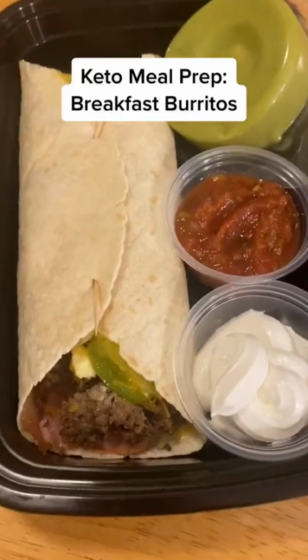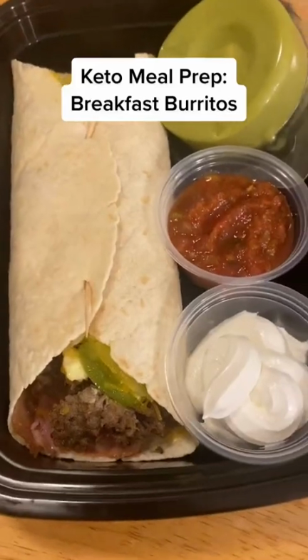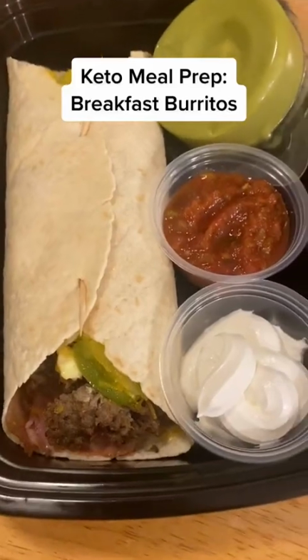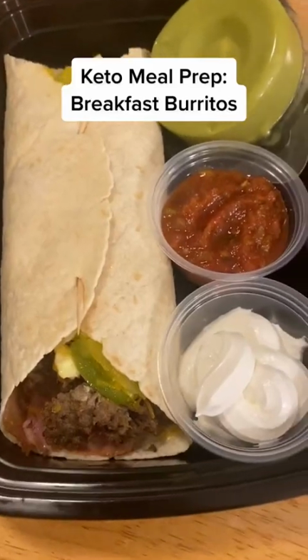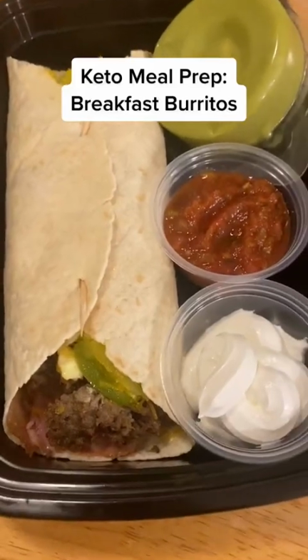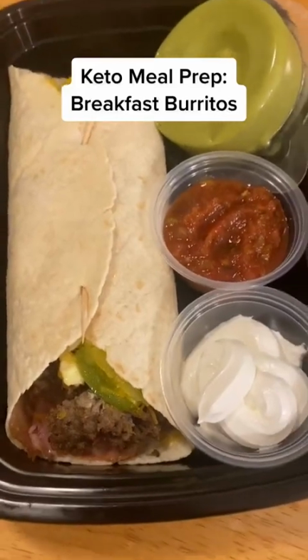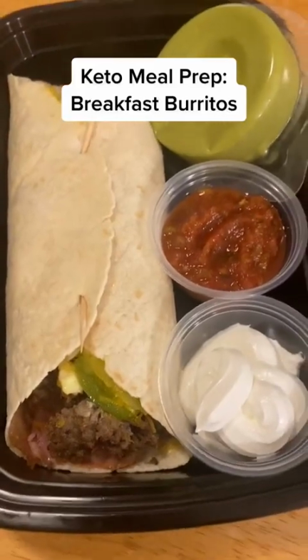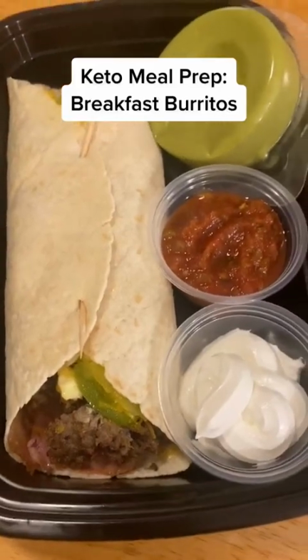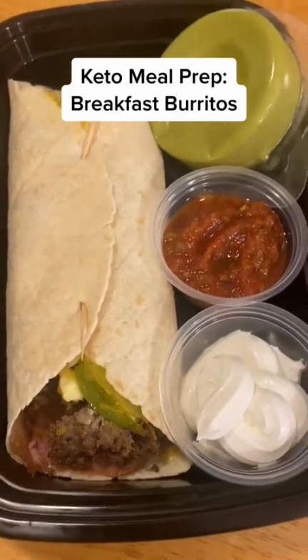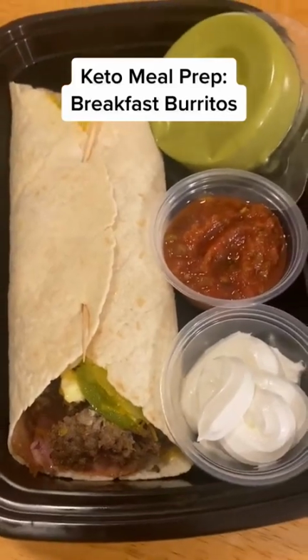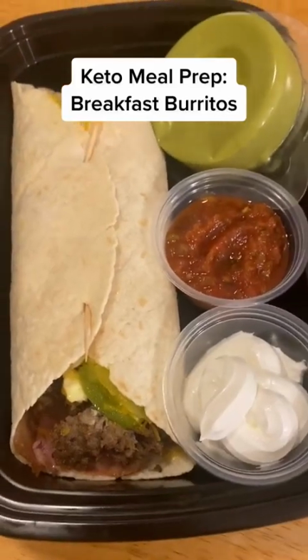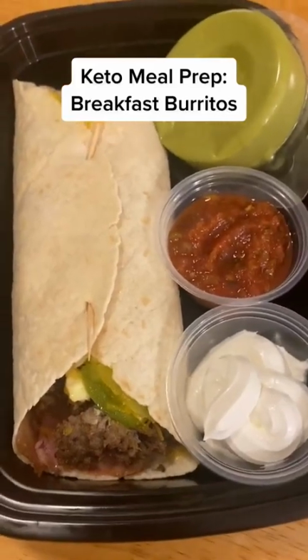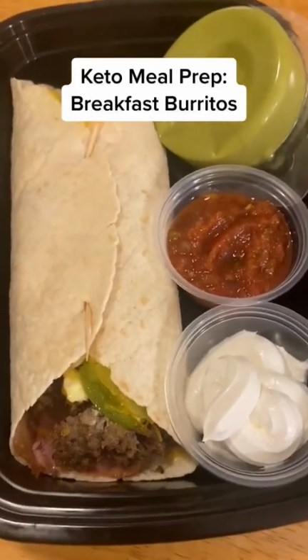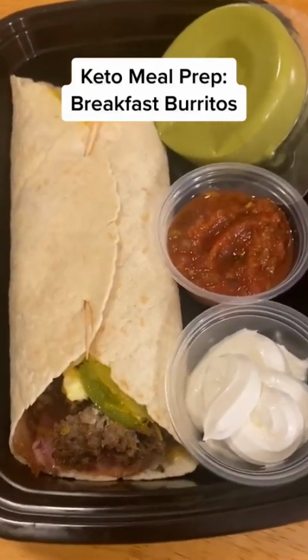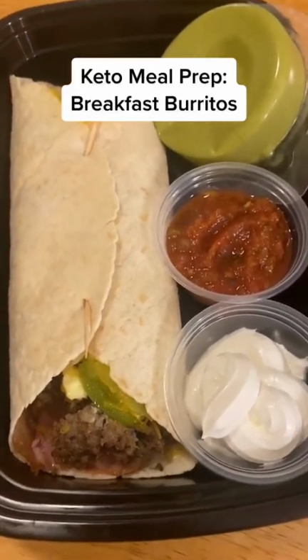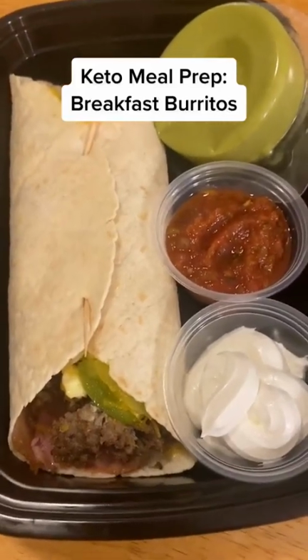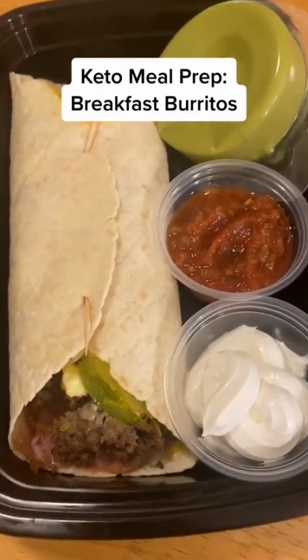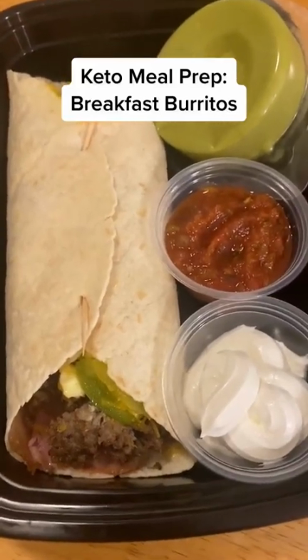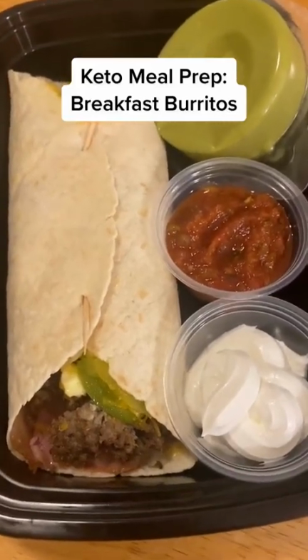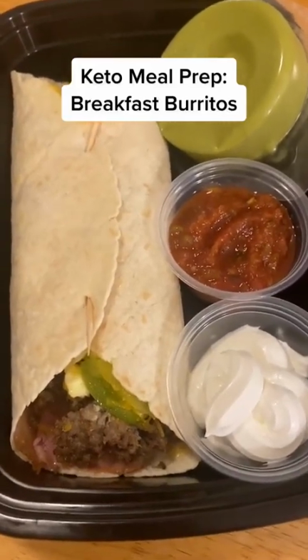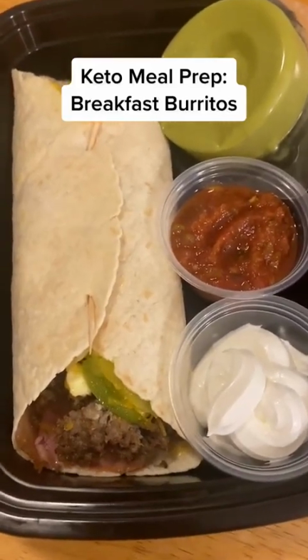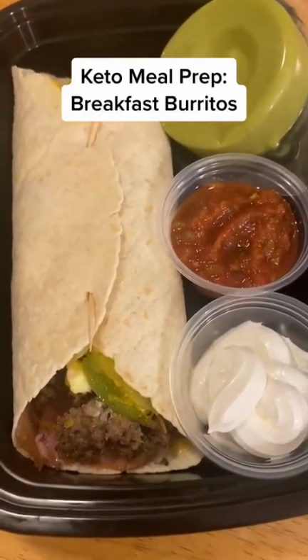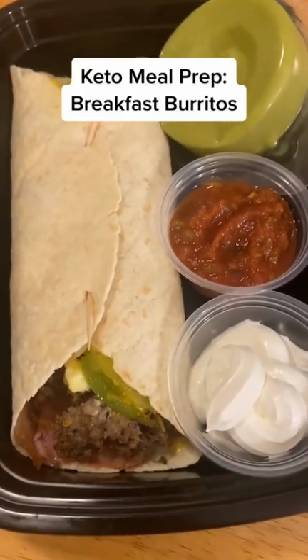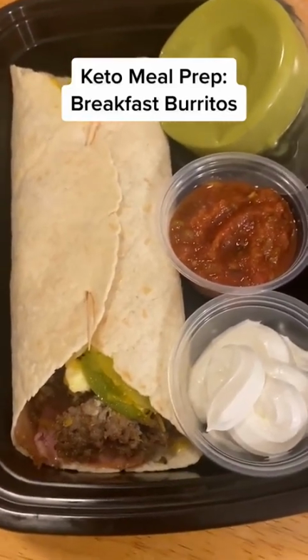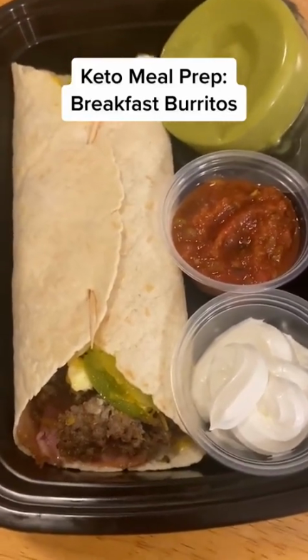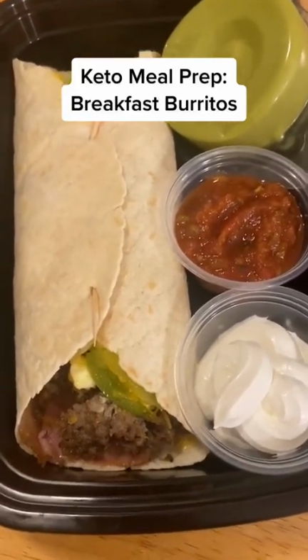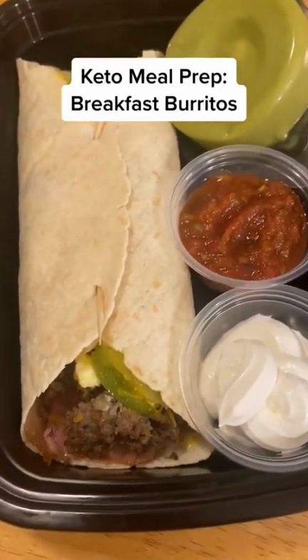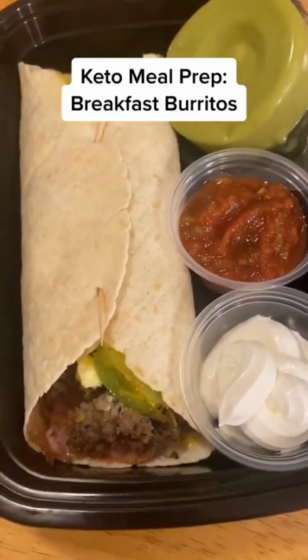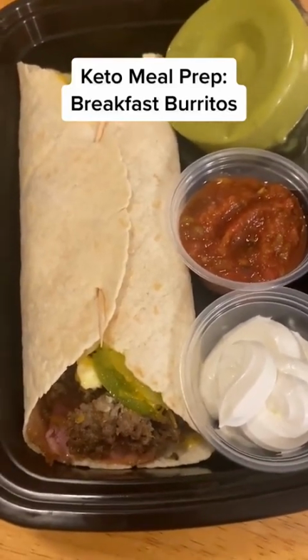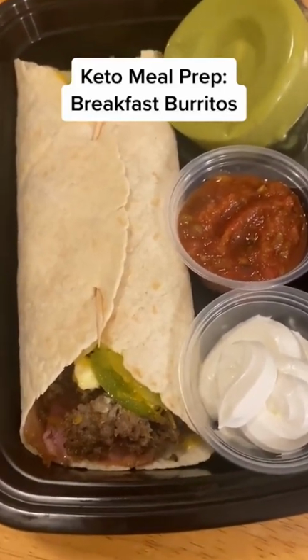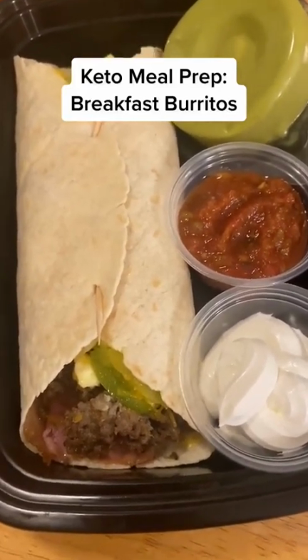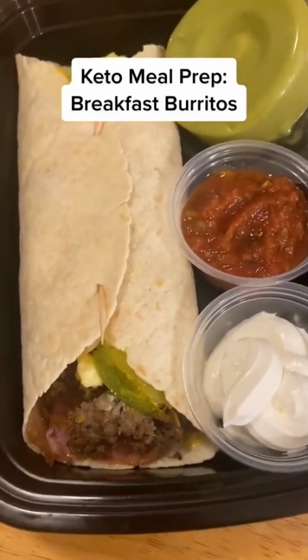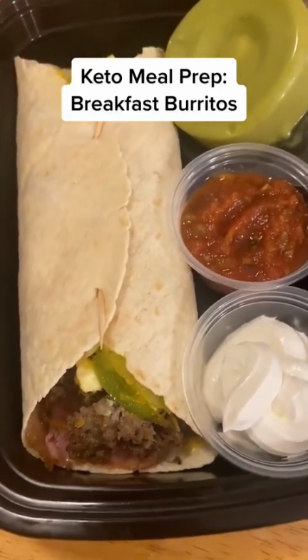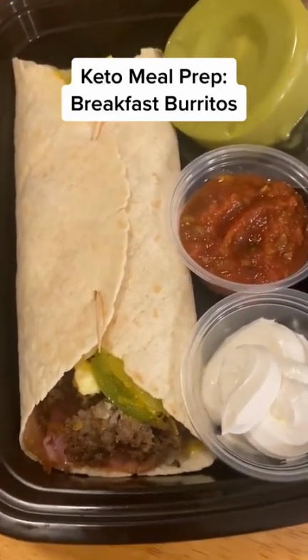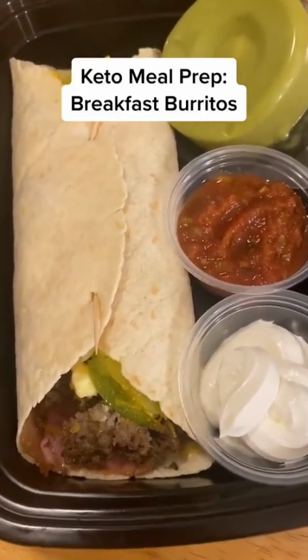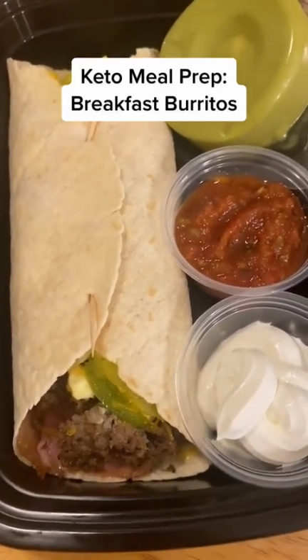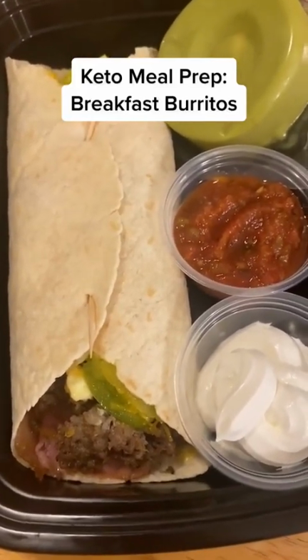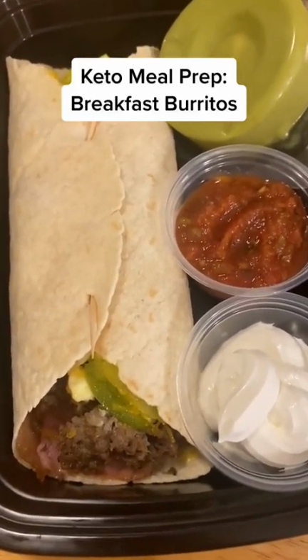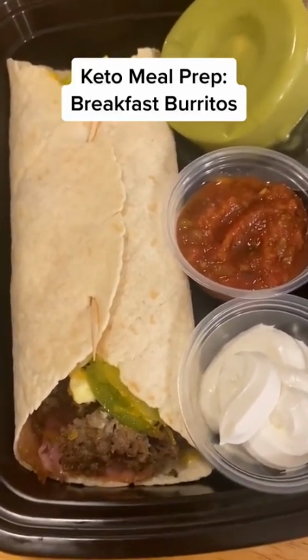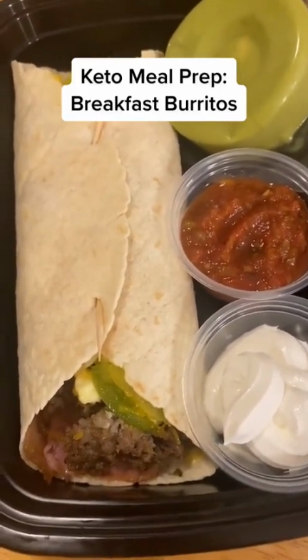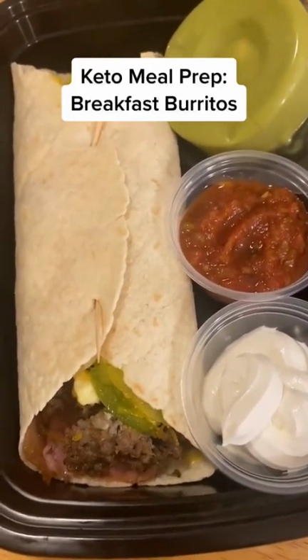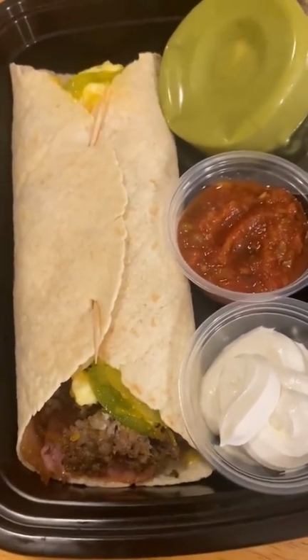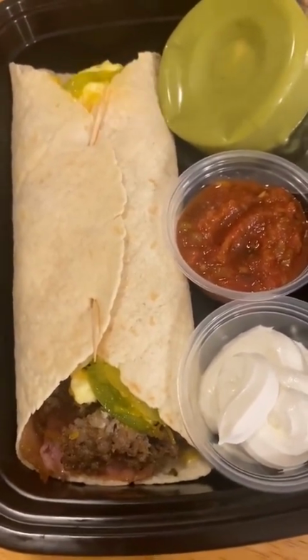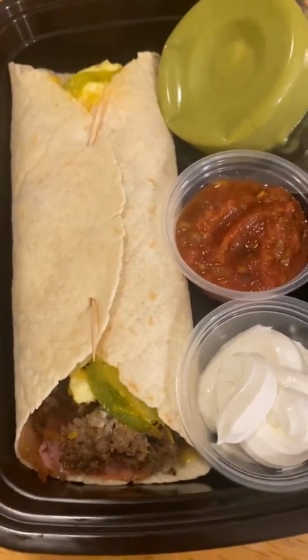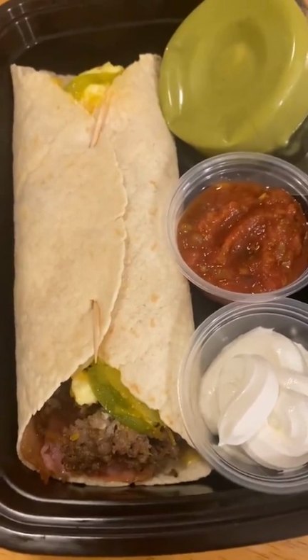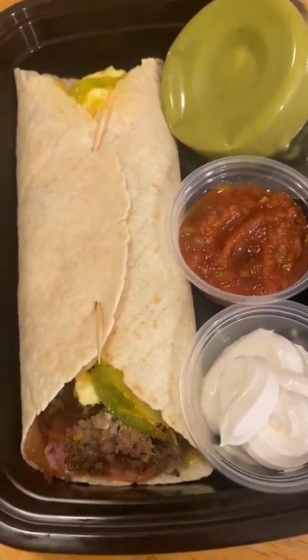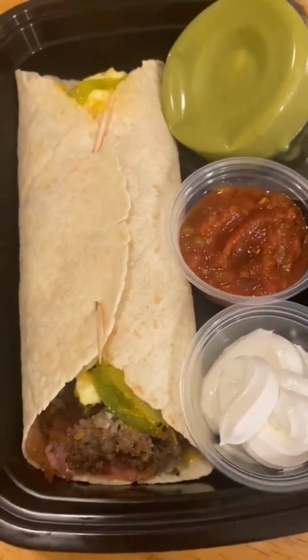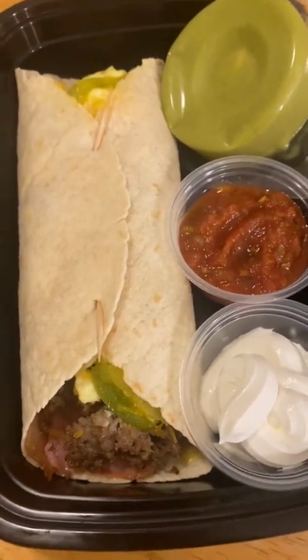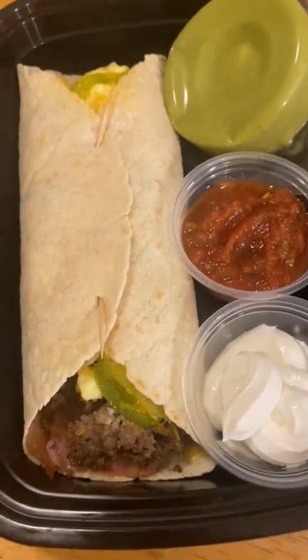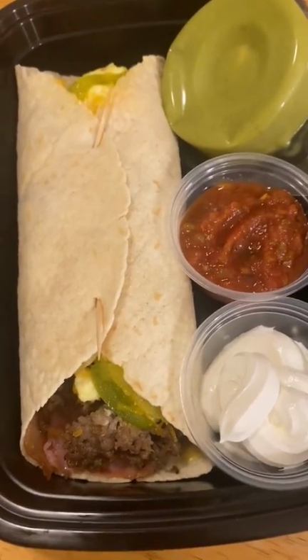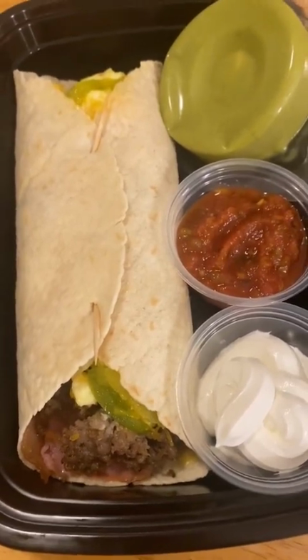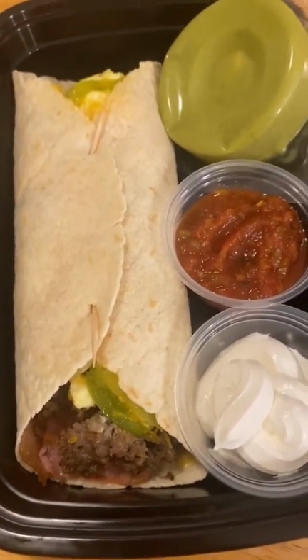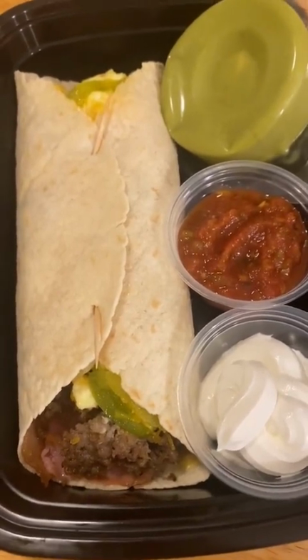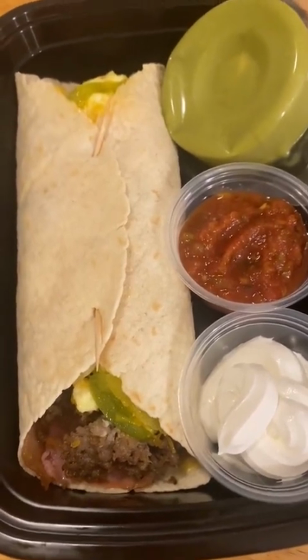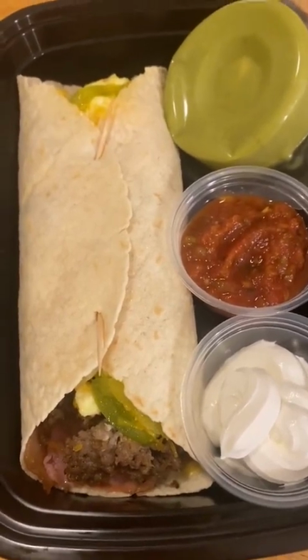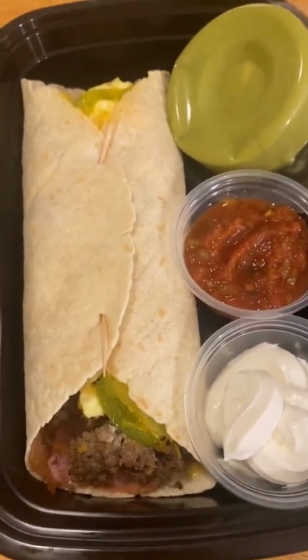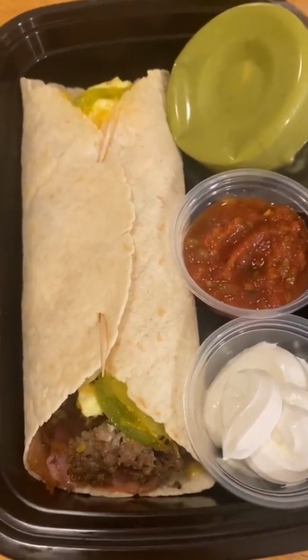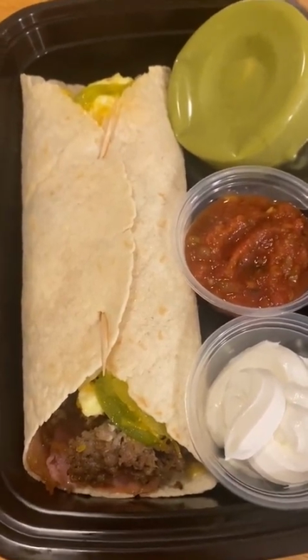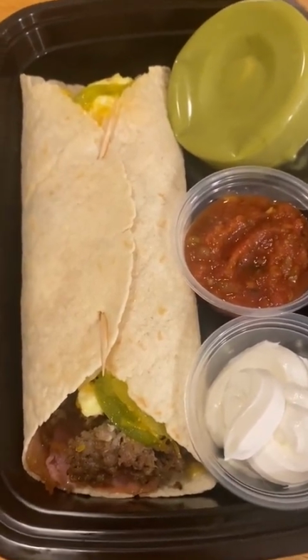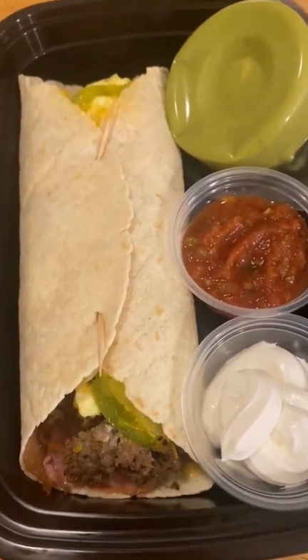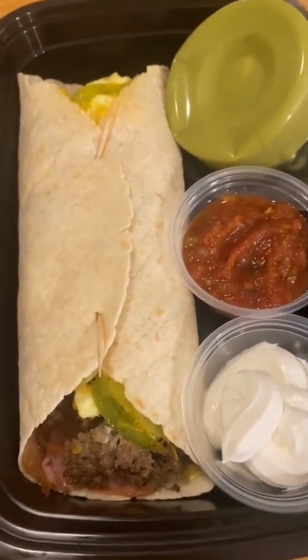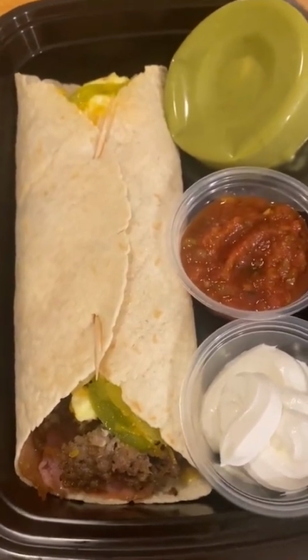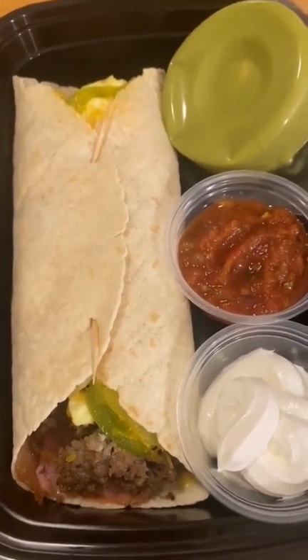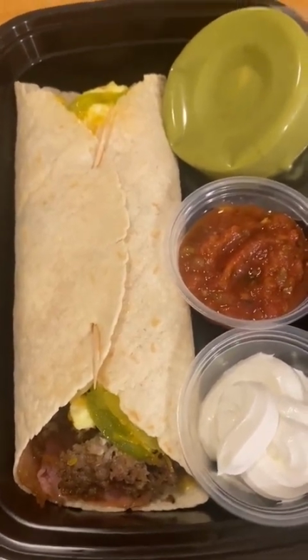Want to make breakfast one time and have it all week? Find out how to make this loaded breakfast burrito.